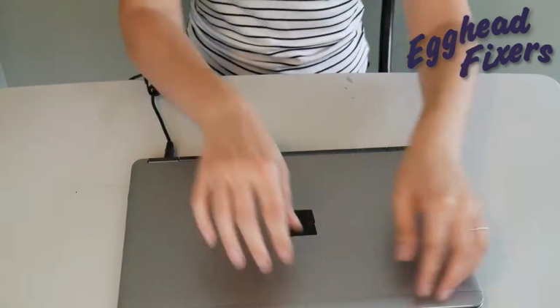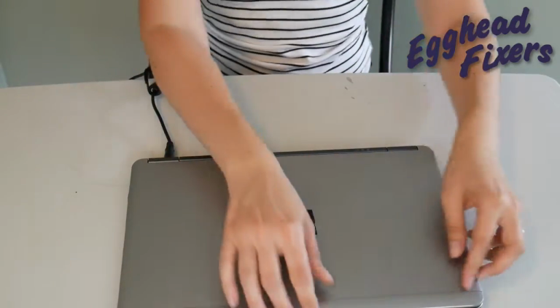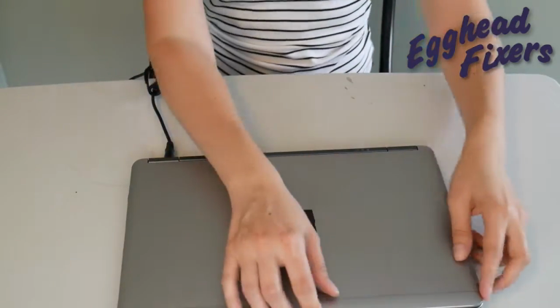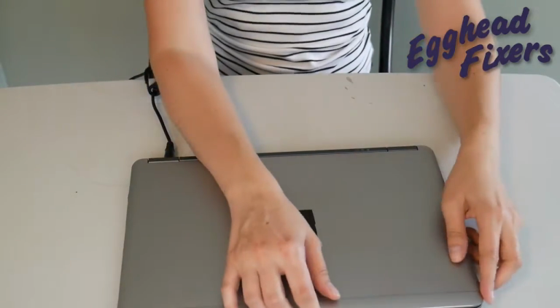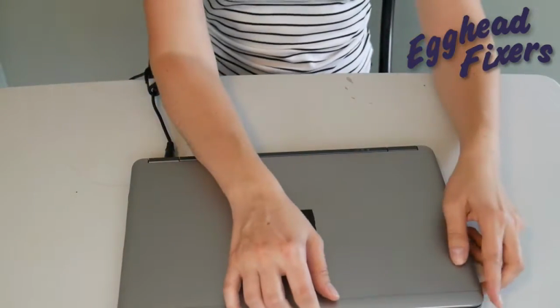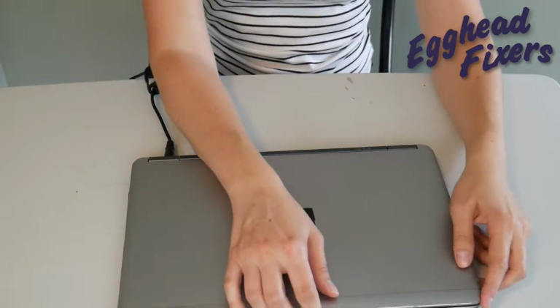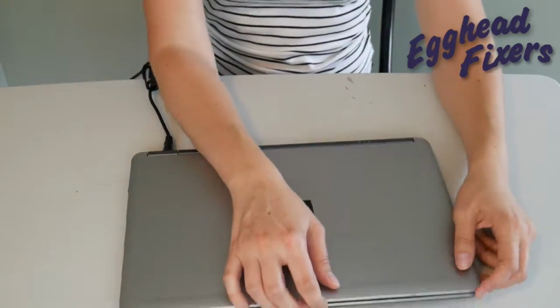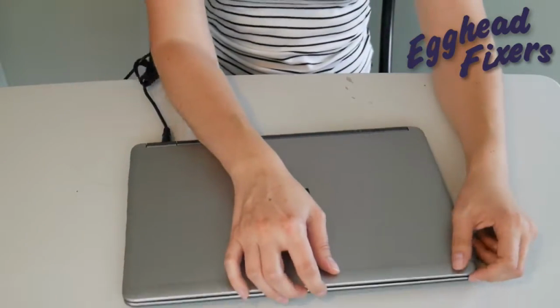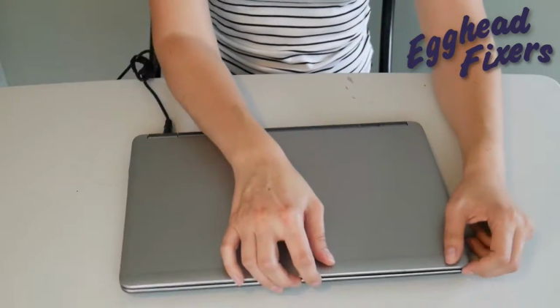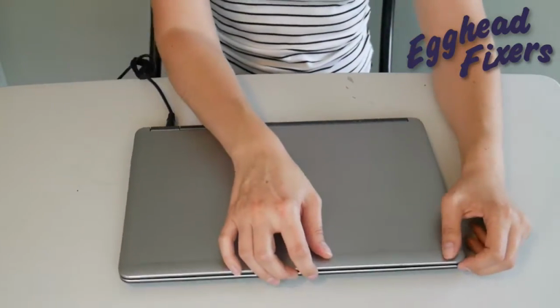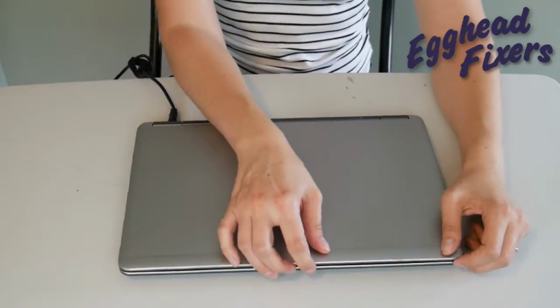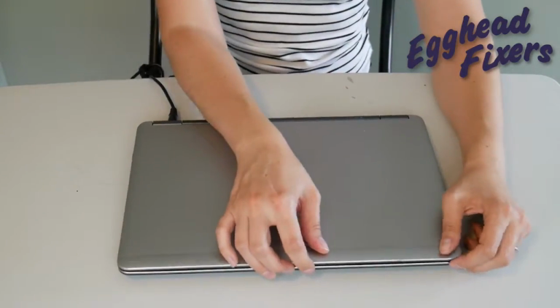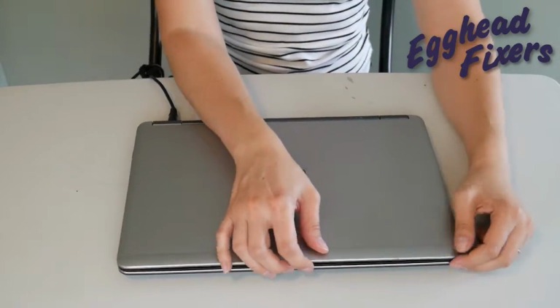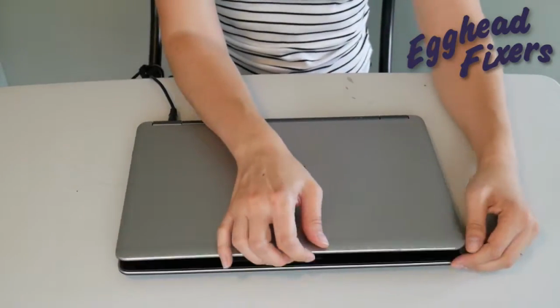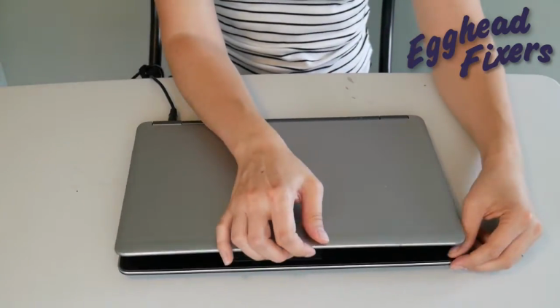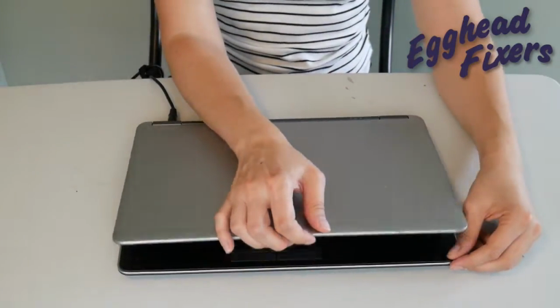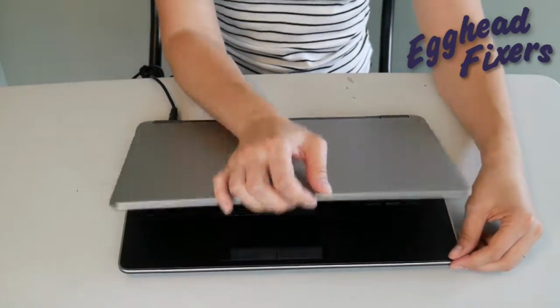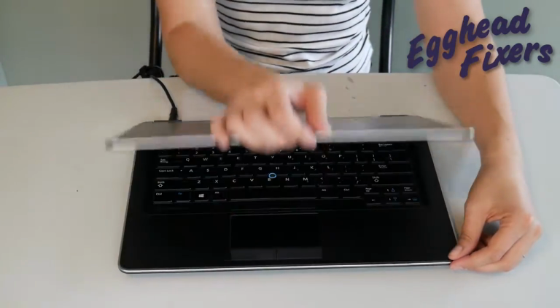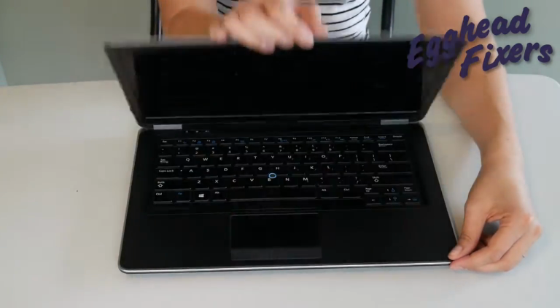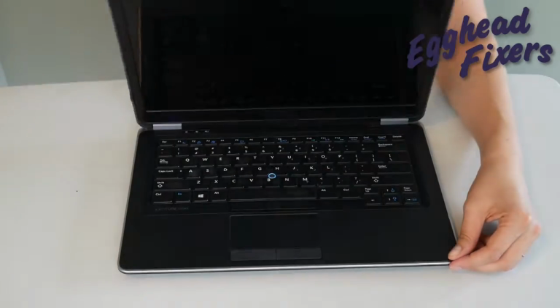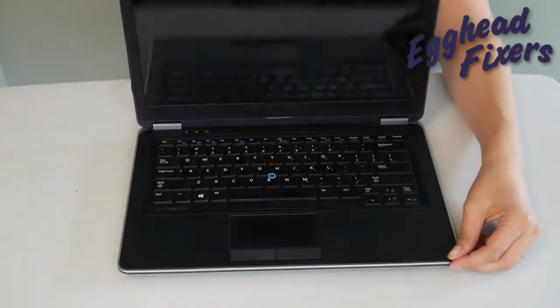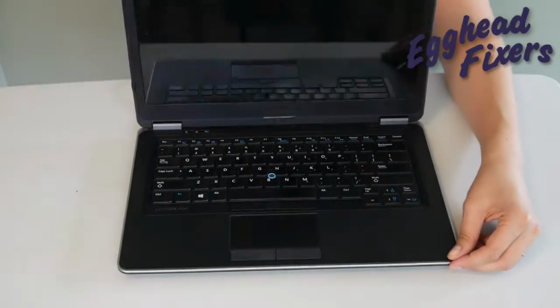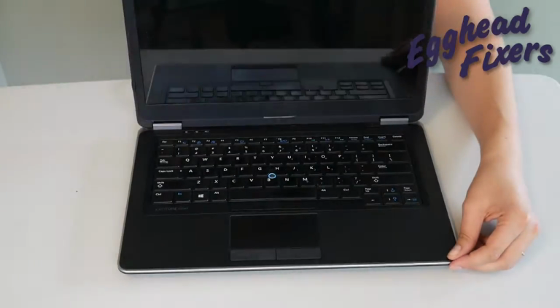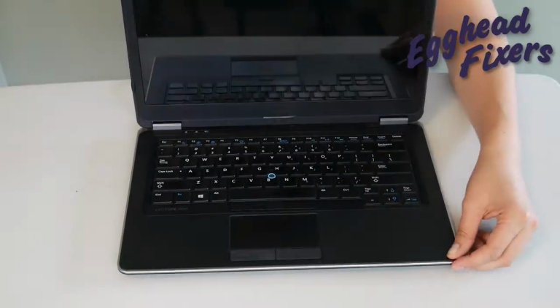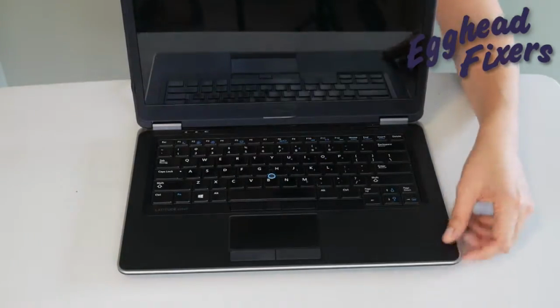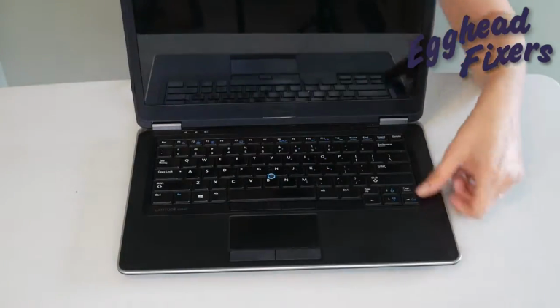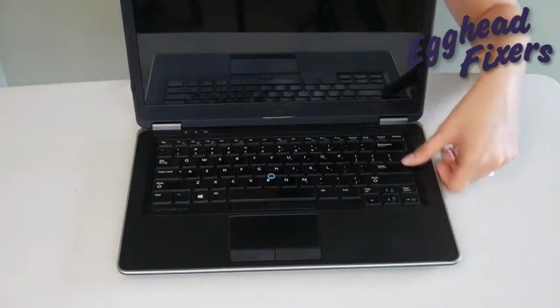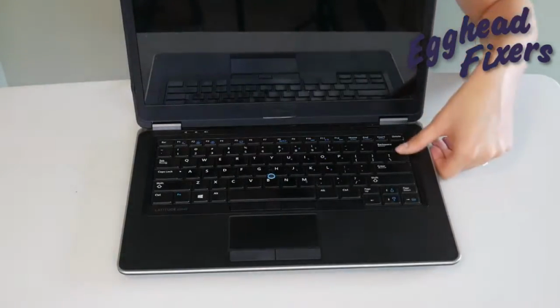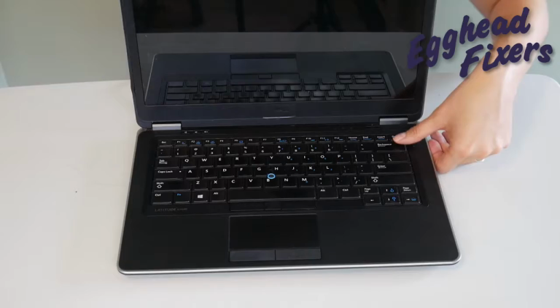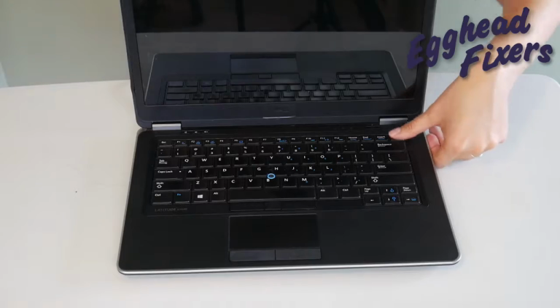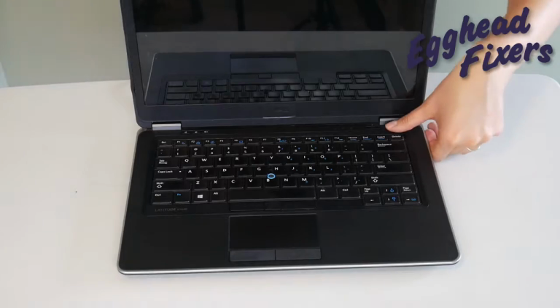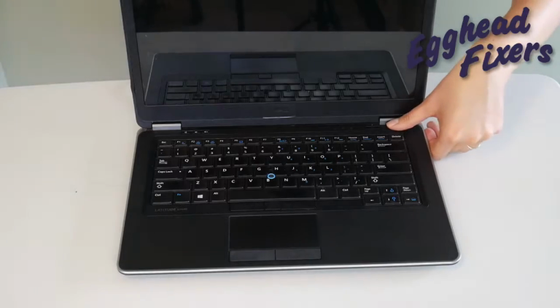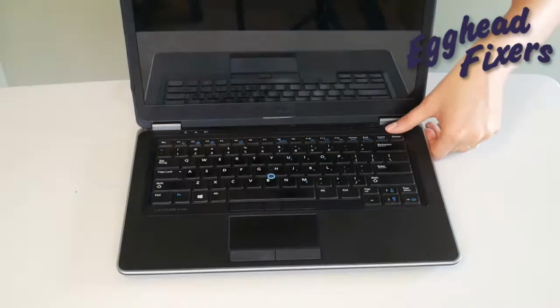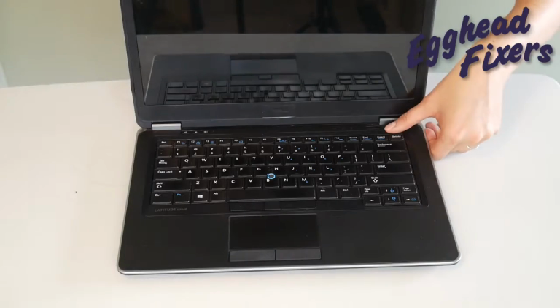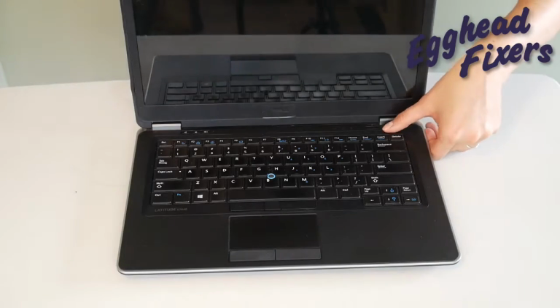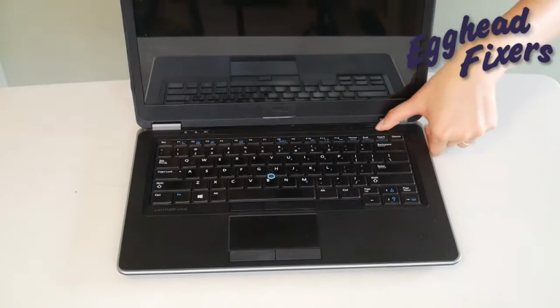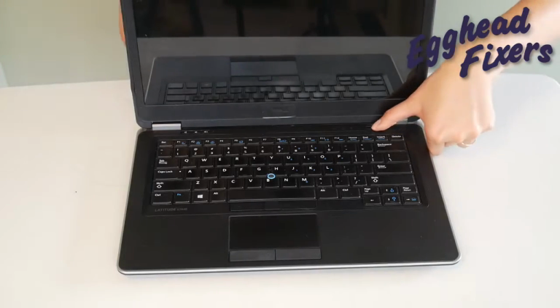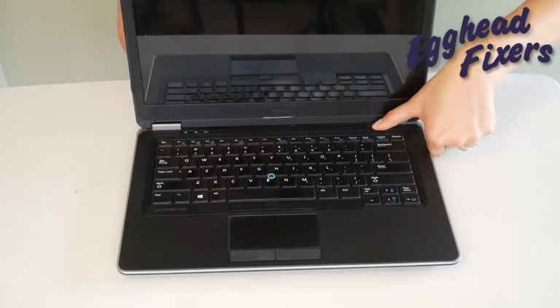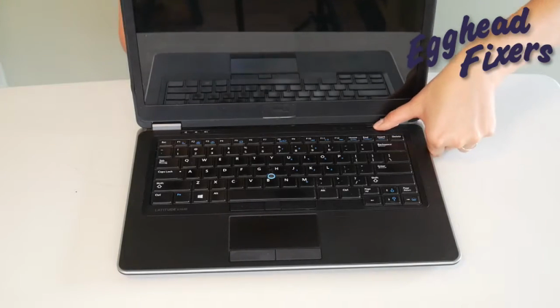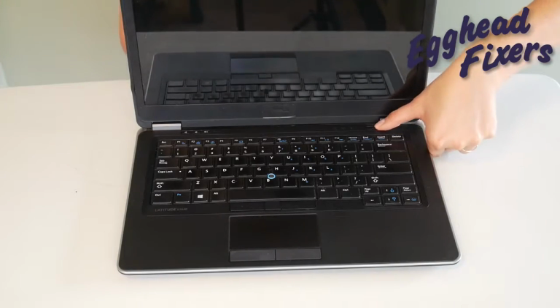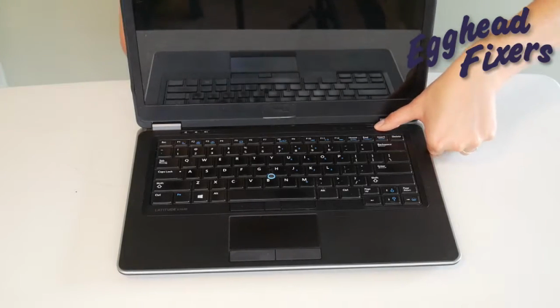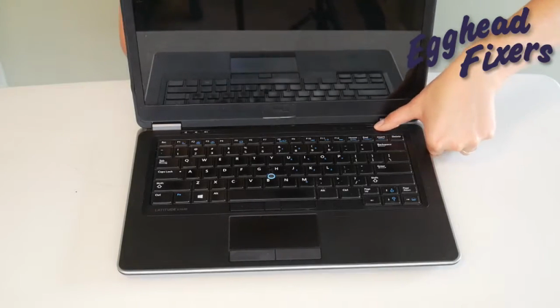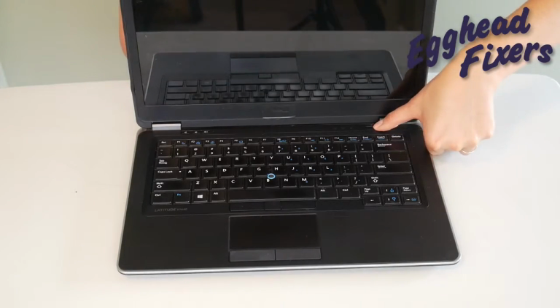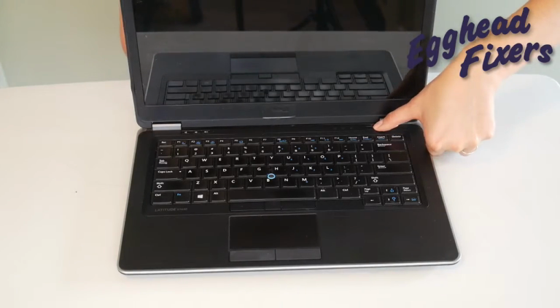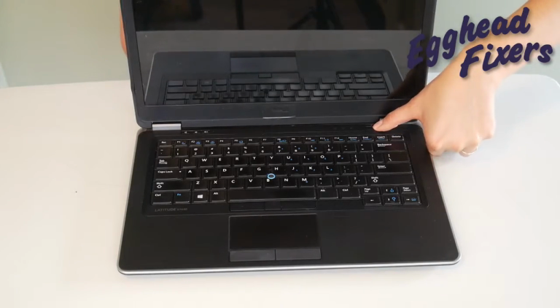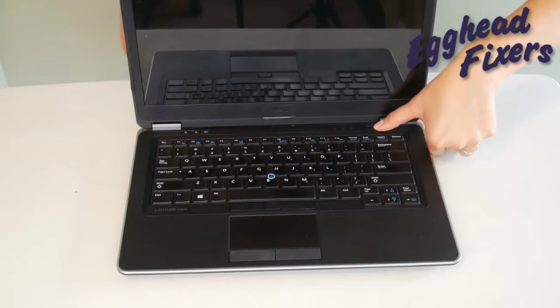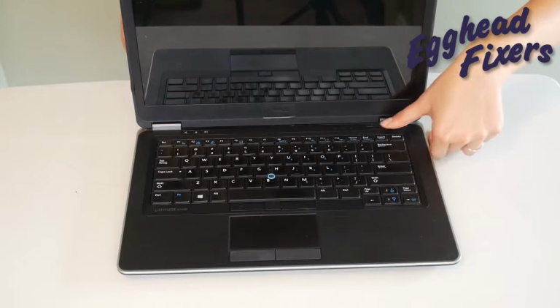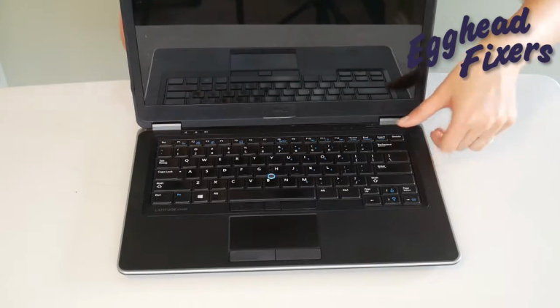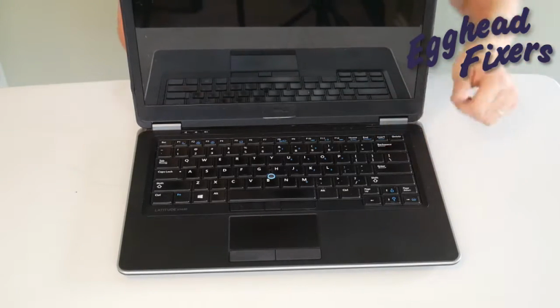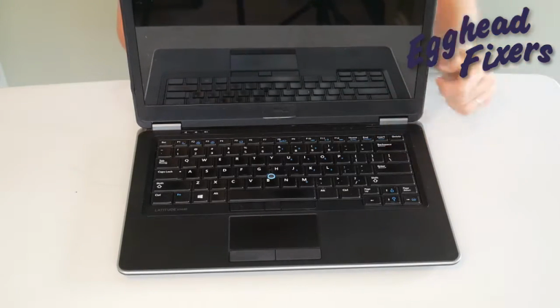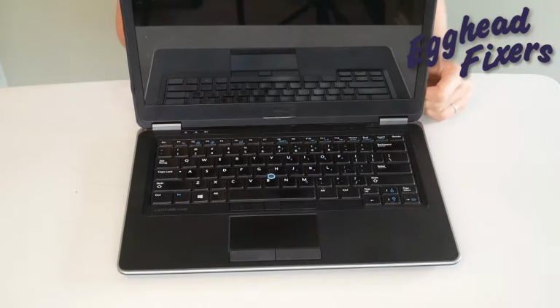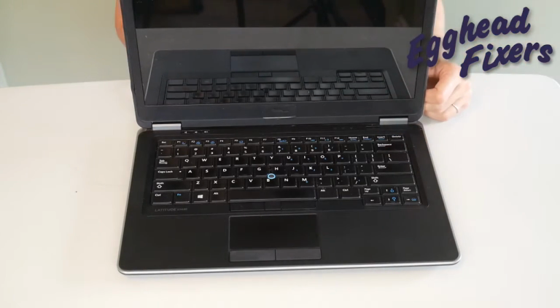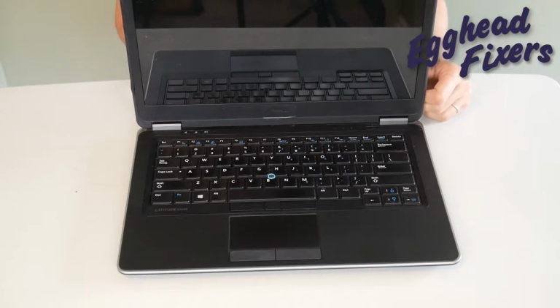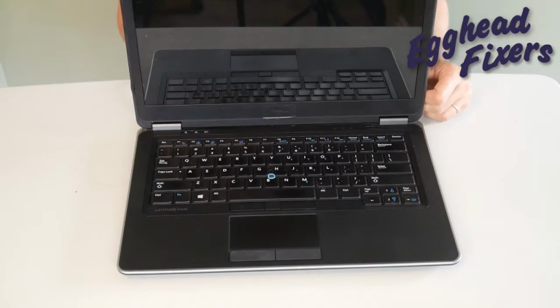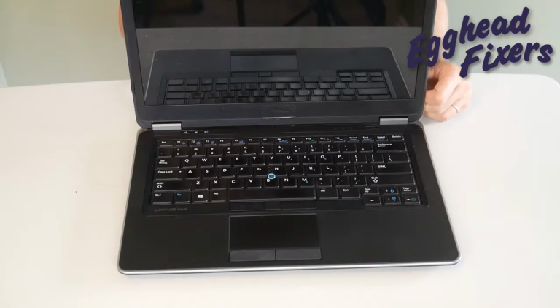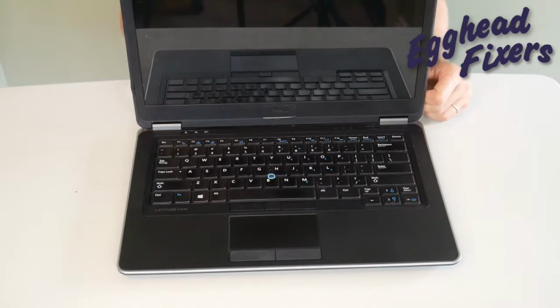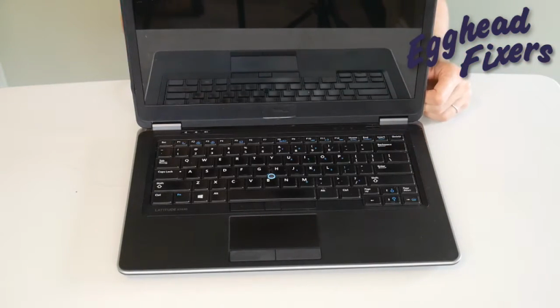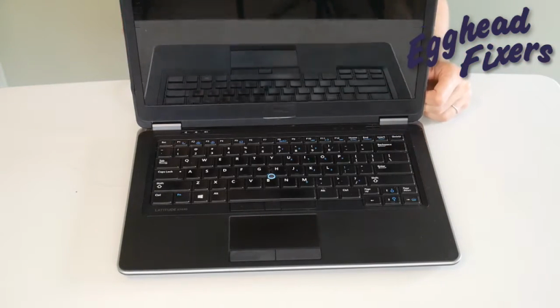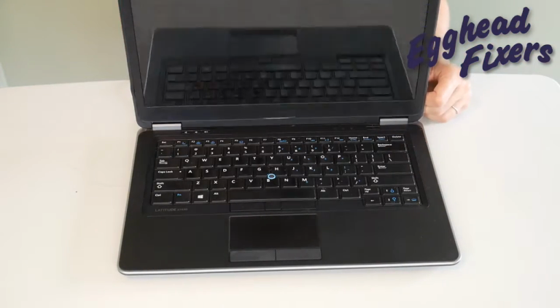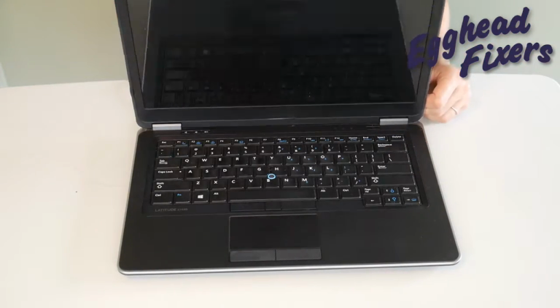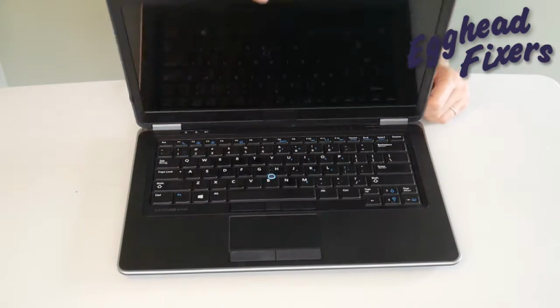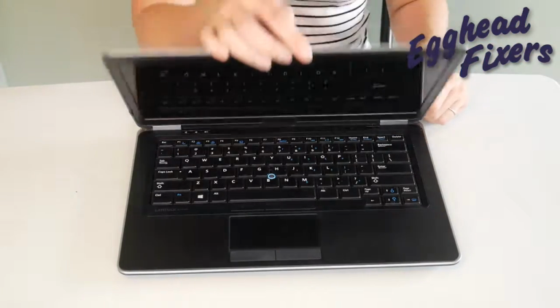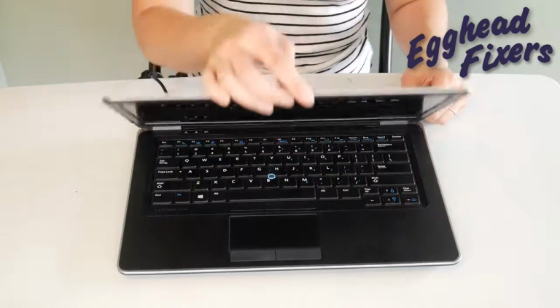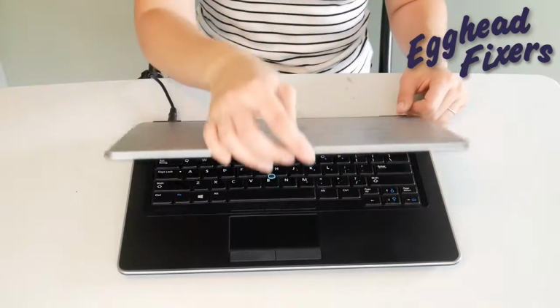Once you've done that, you're going to try turning it on again. If it doesn't work, now we're on to phase two.